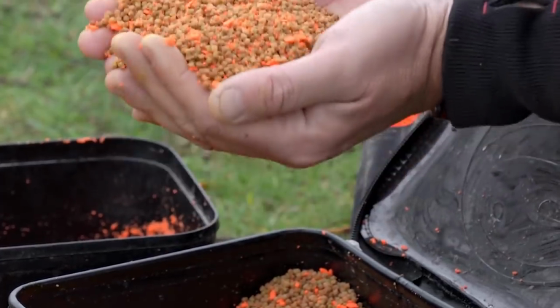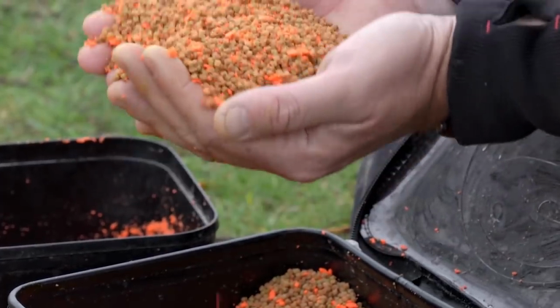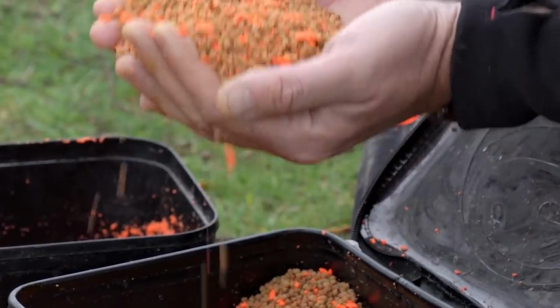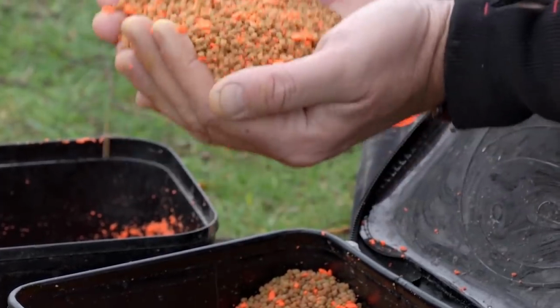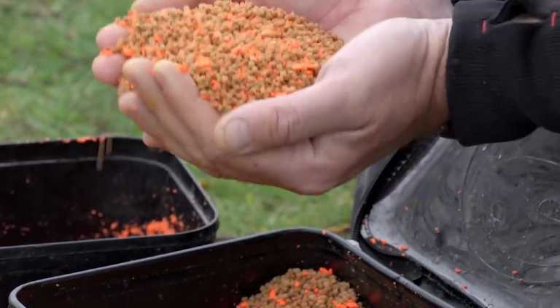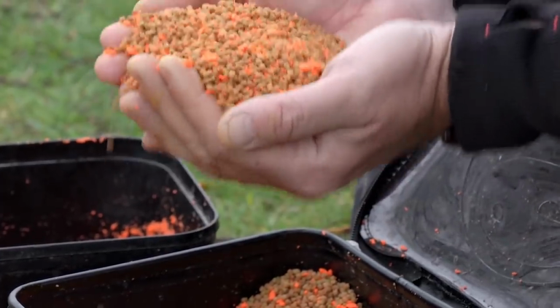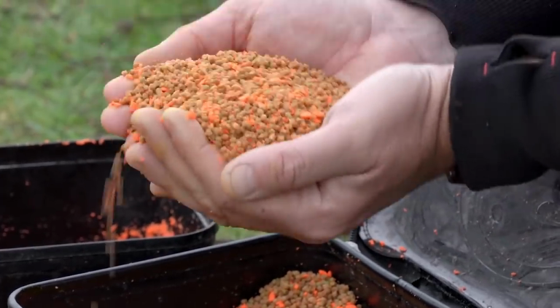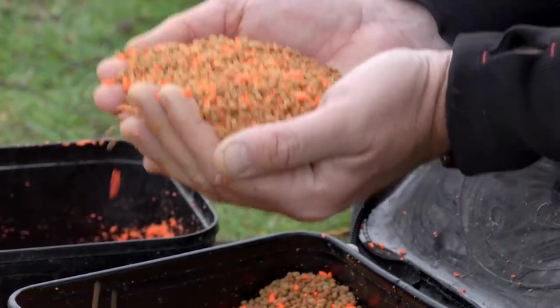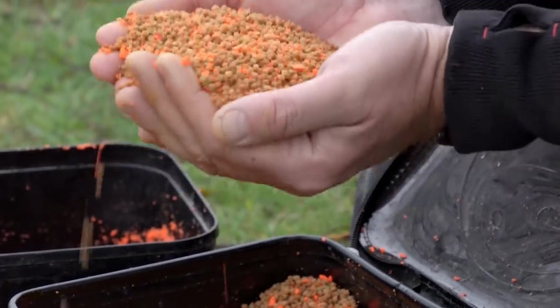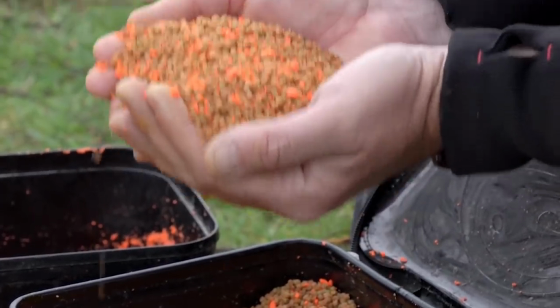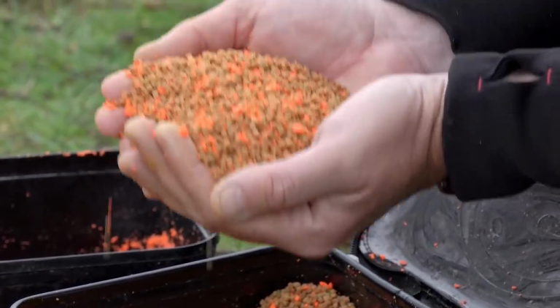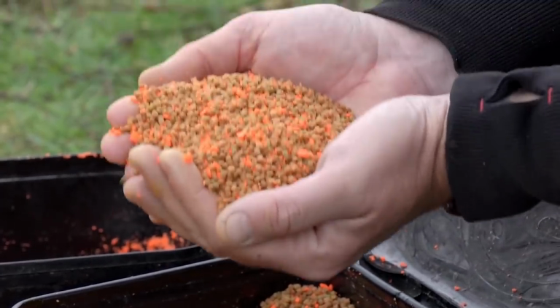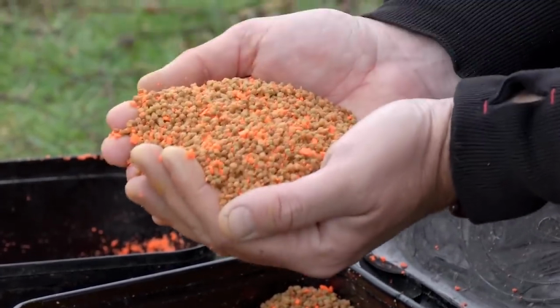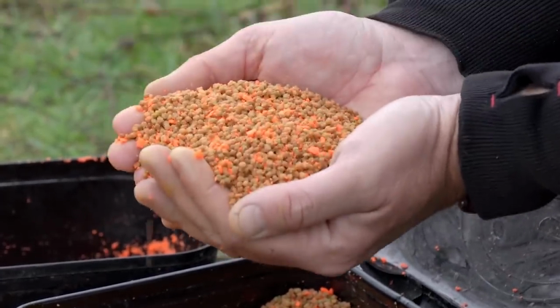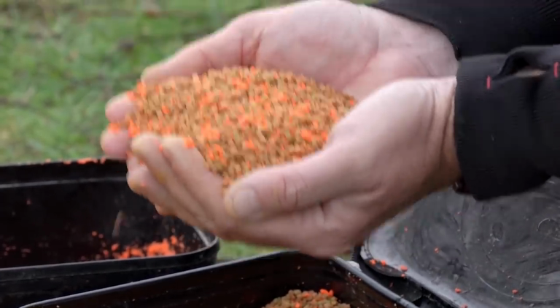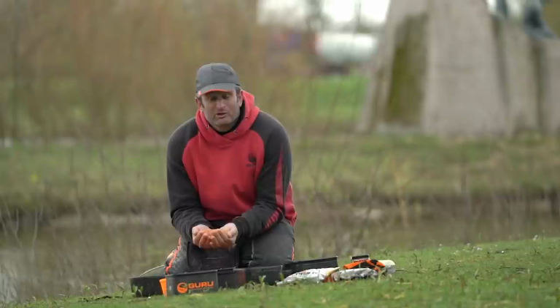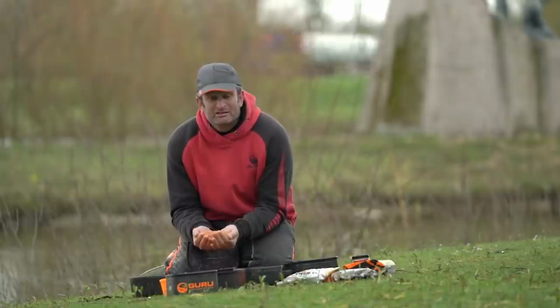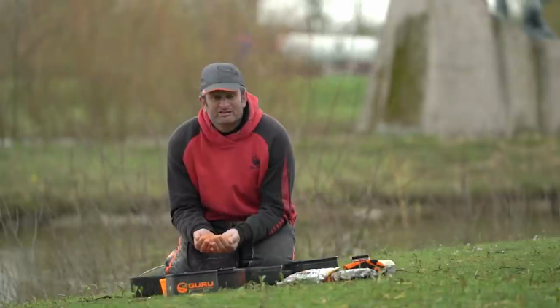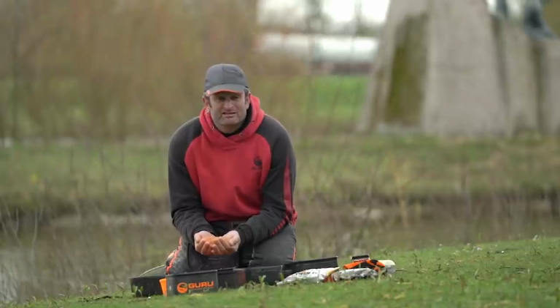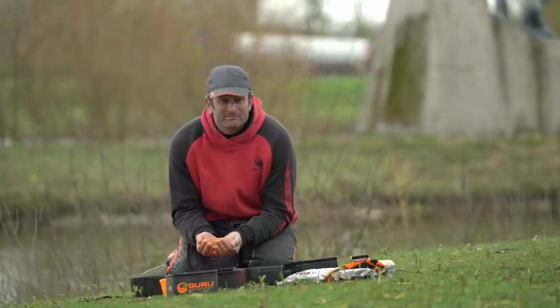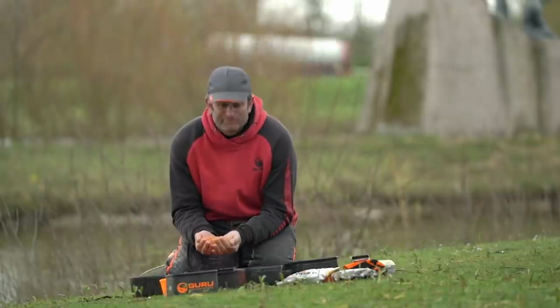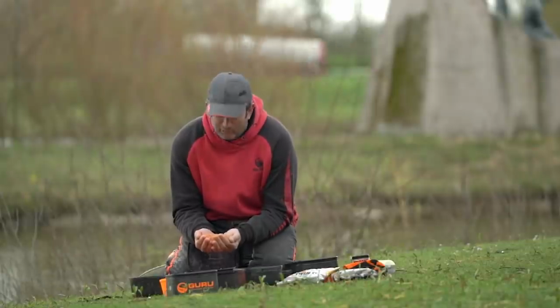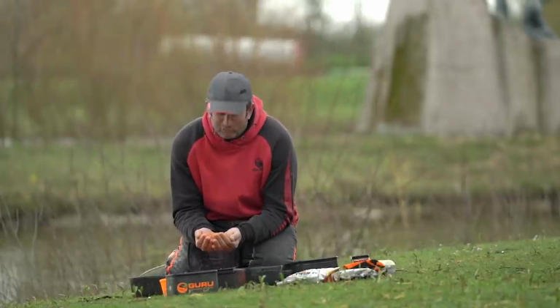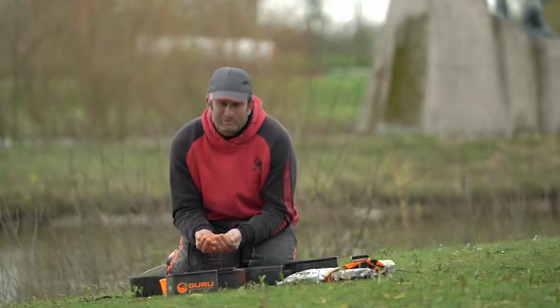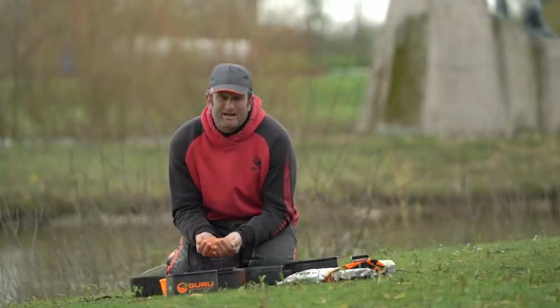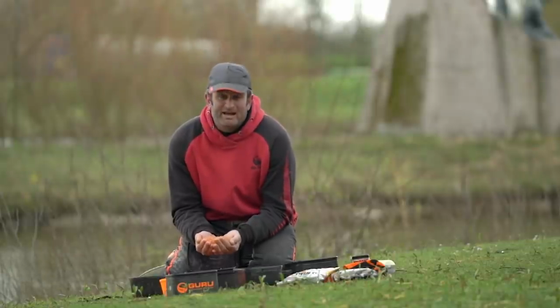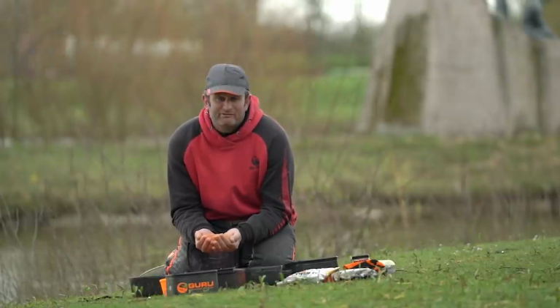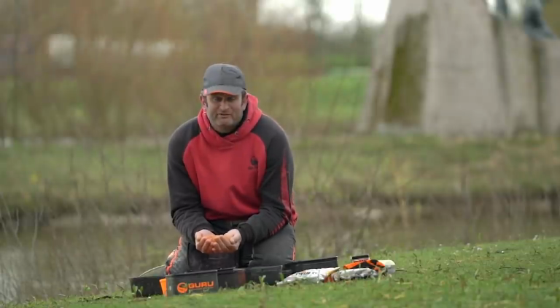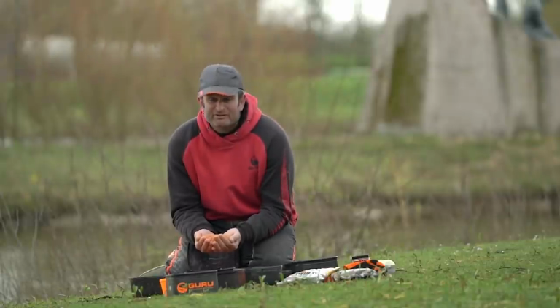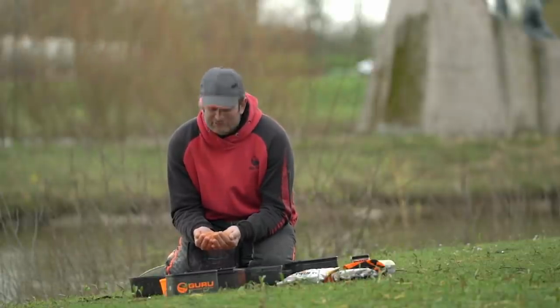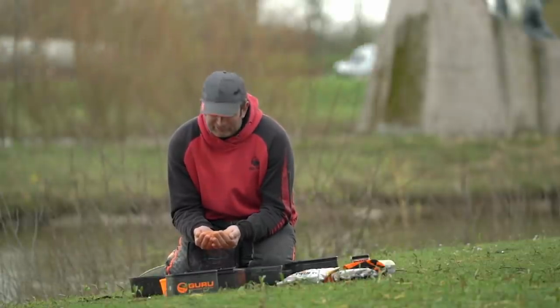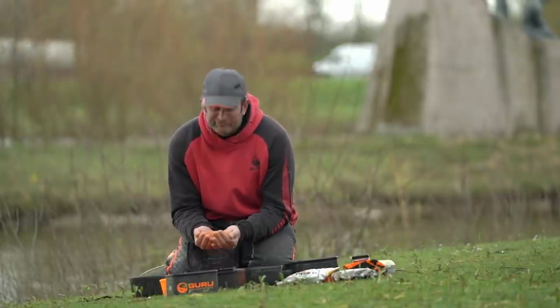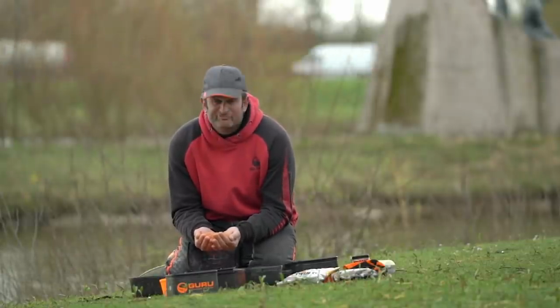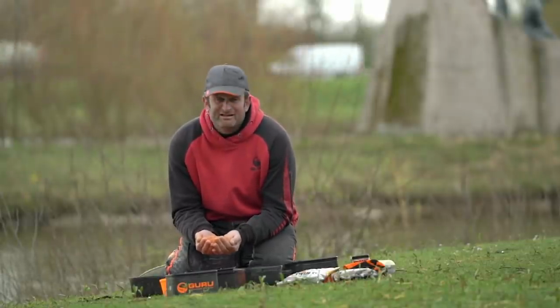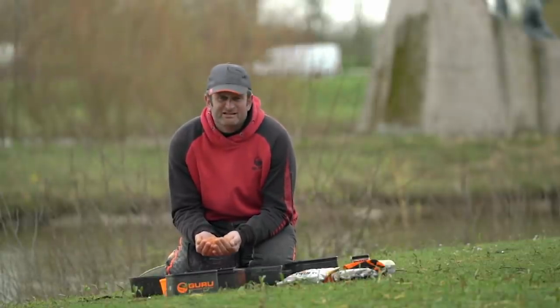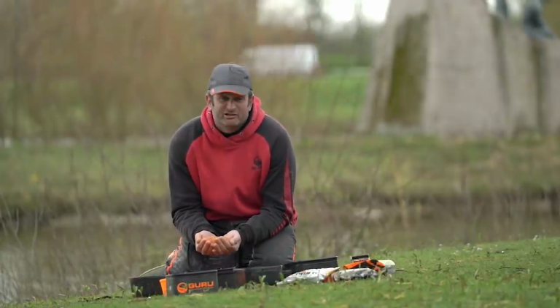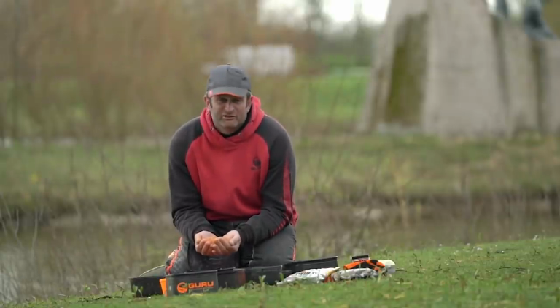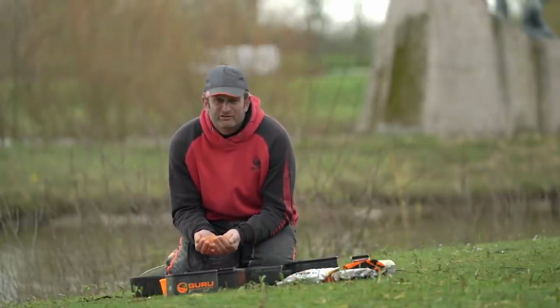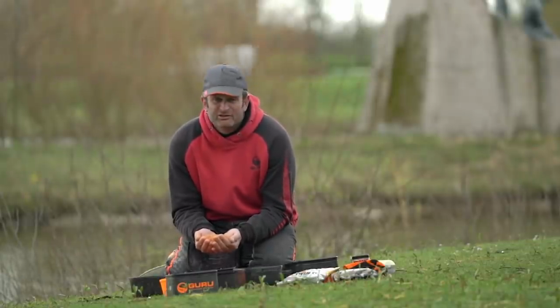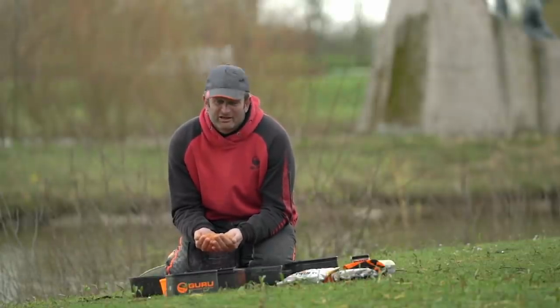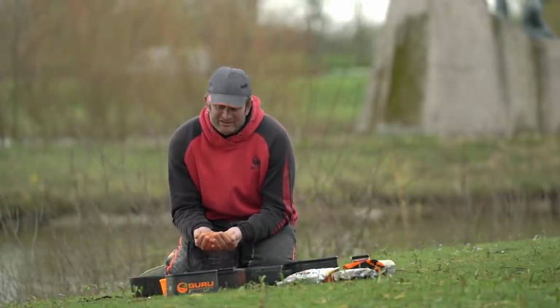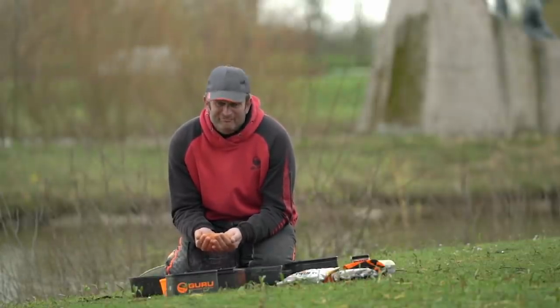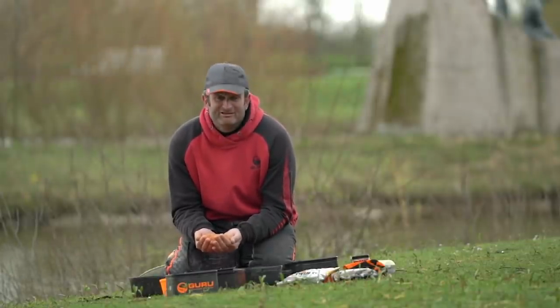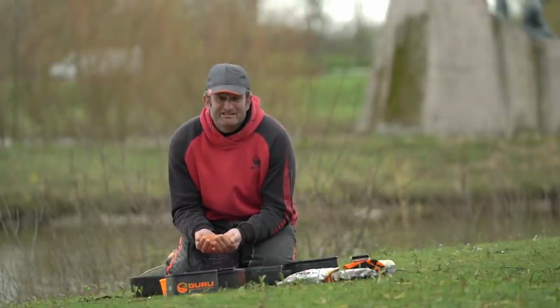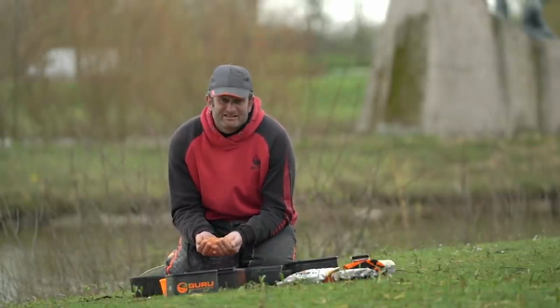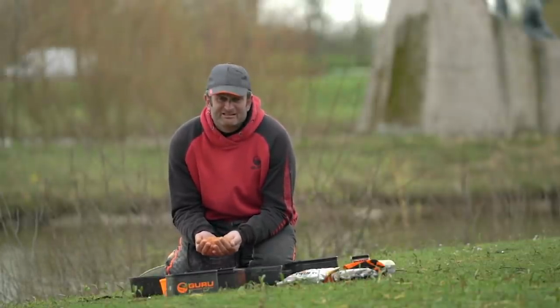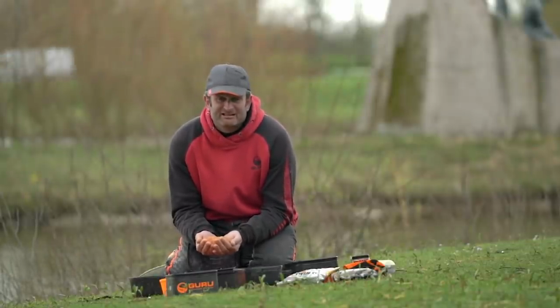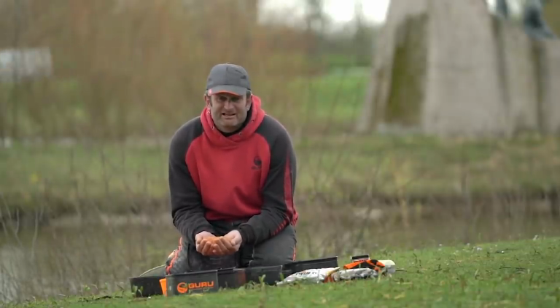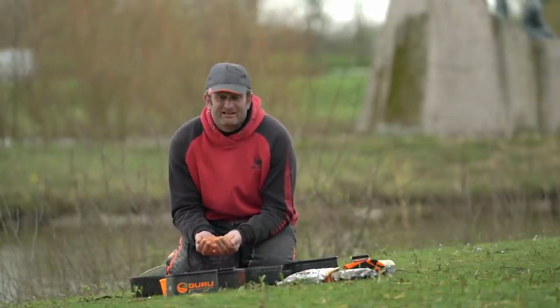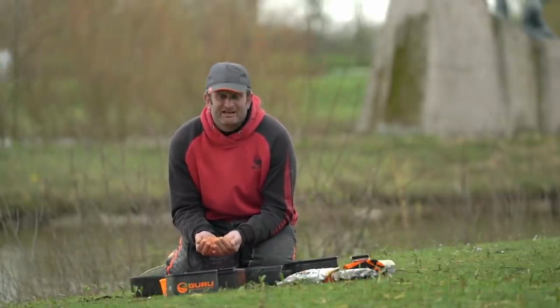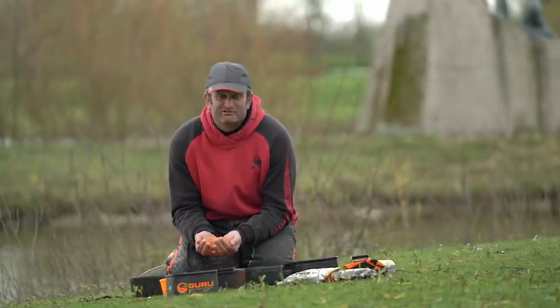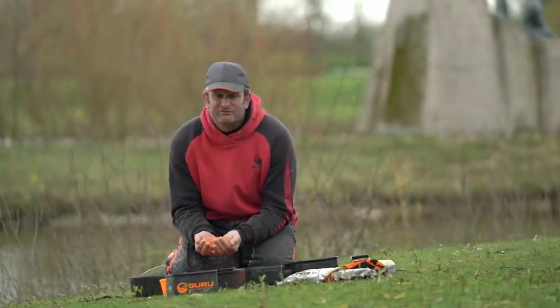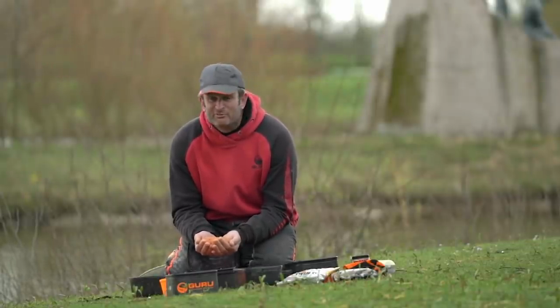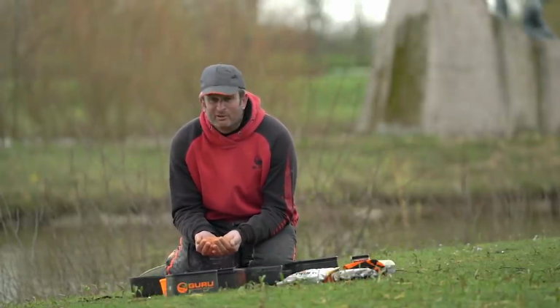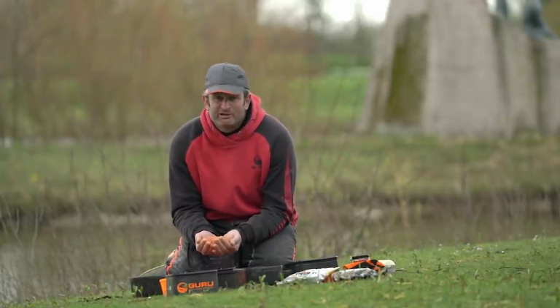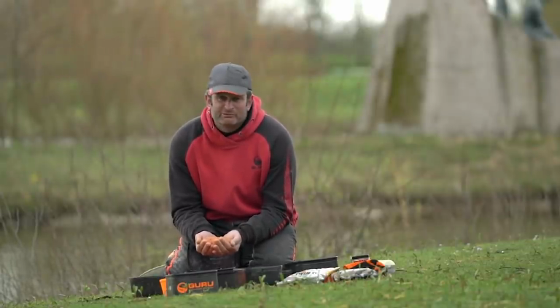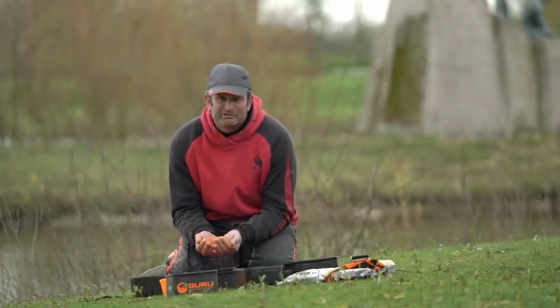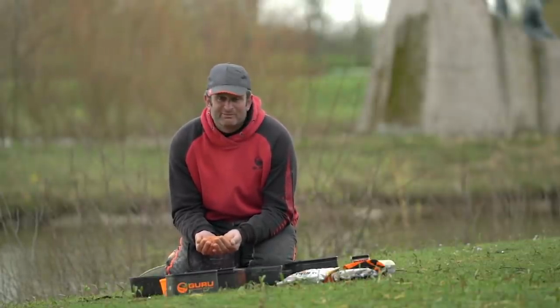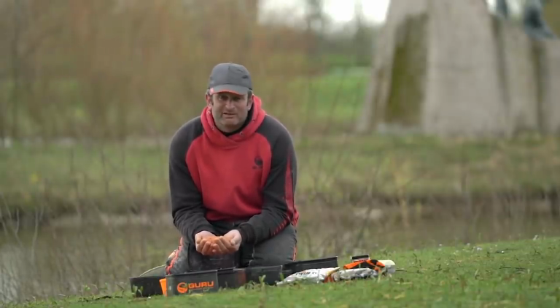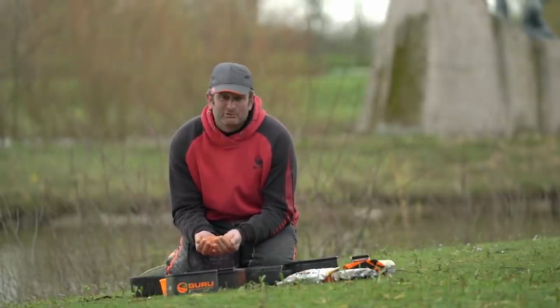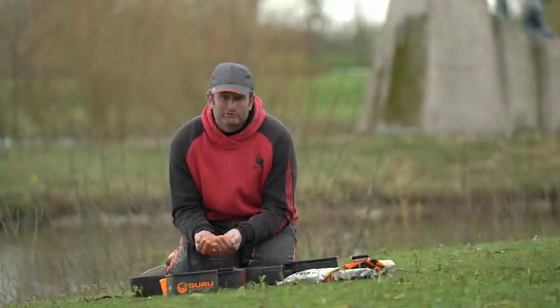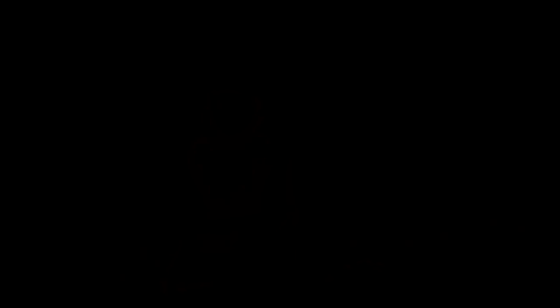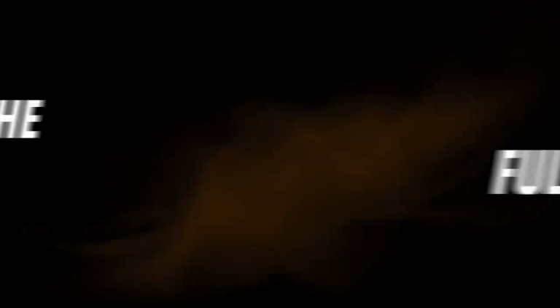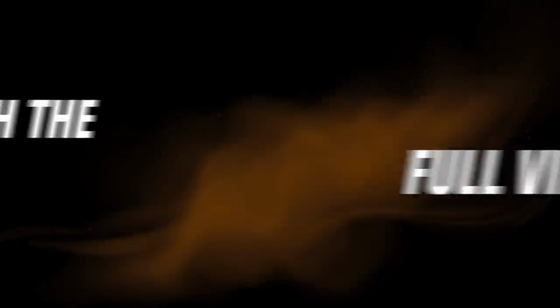So there you go, the pellets are done — nice and simple, but everything's done for a reason, and that reason is to get that extra few bites which can make all the difference.